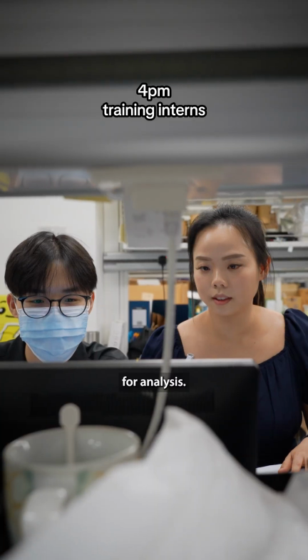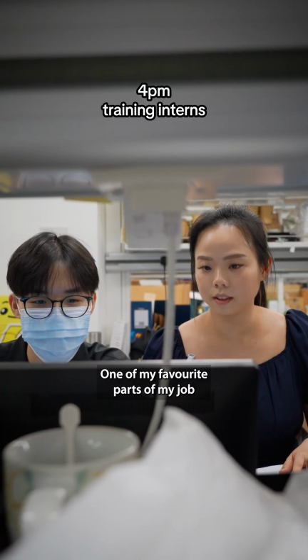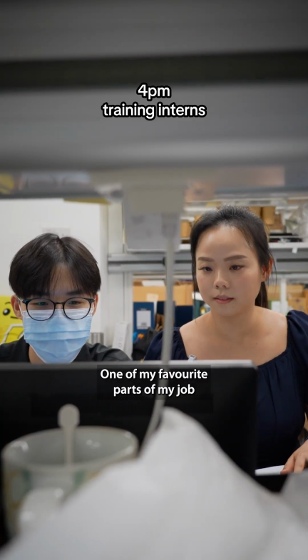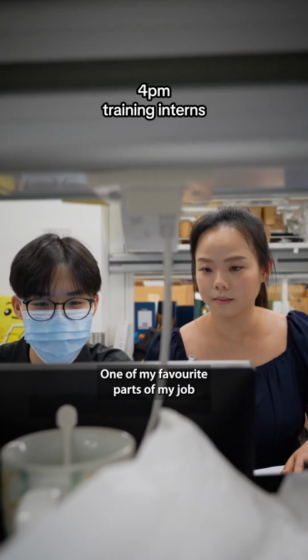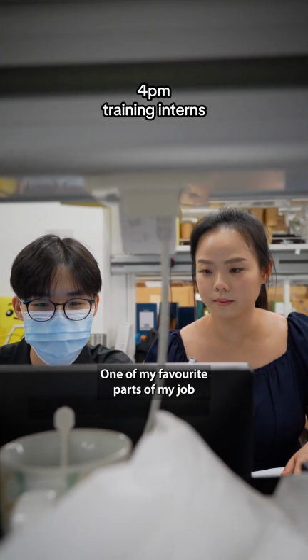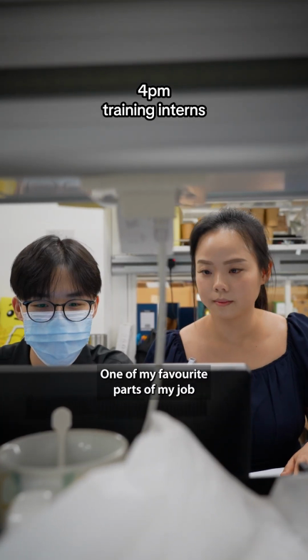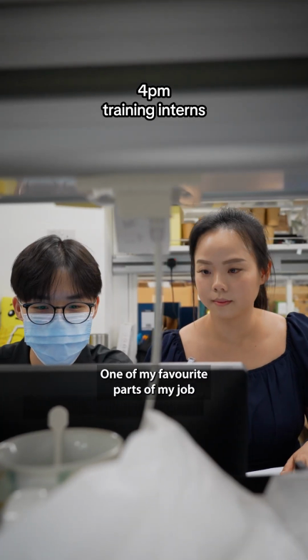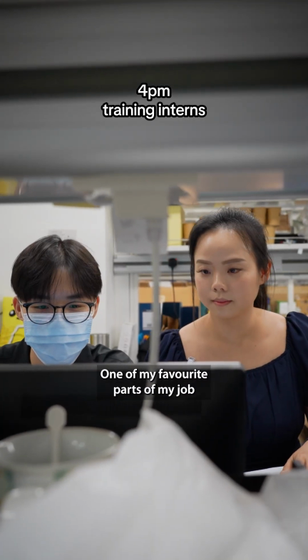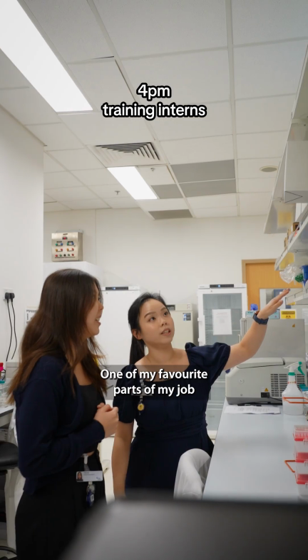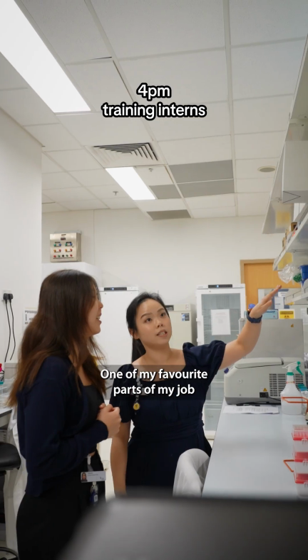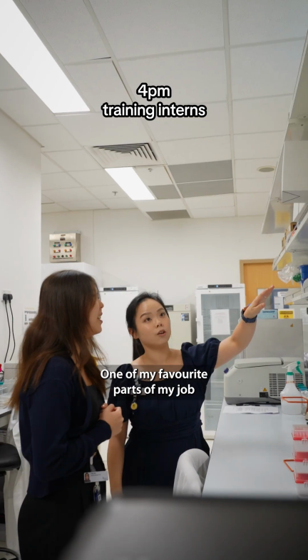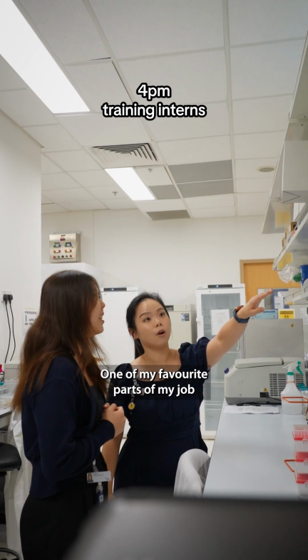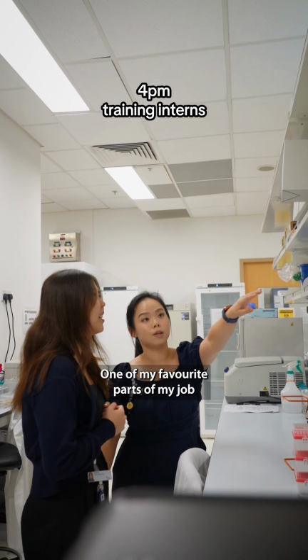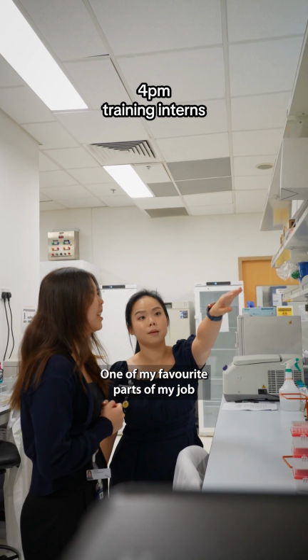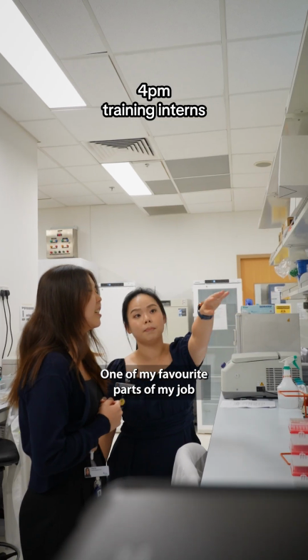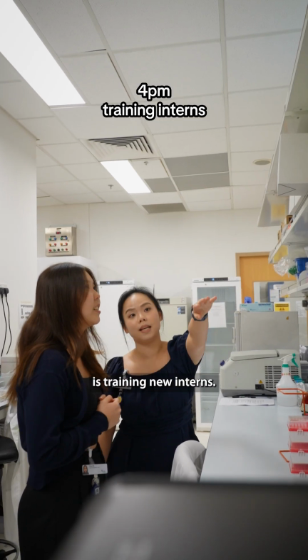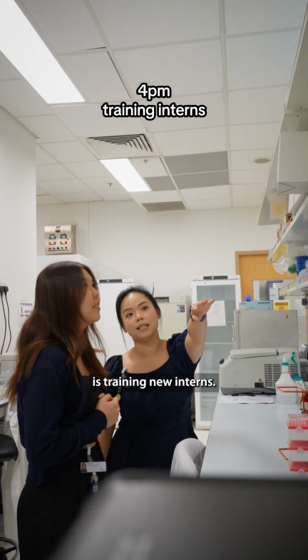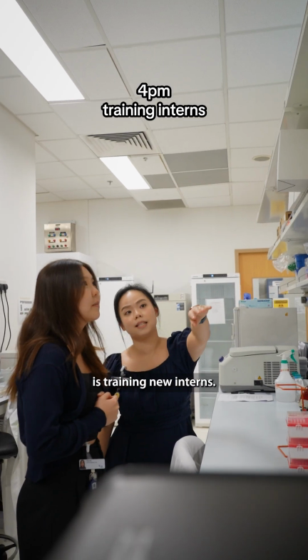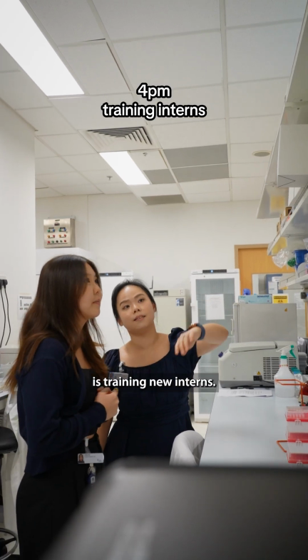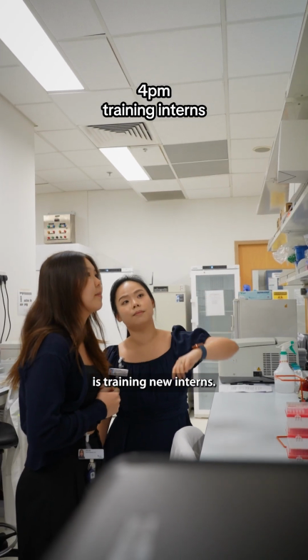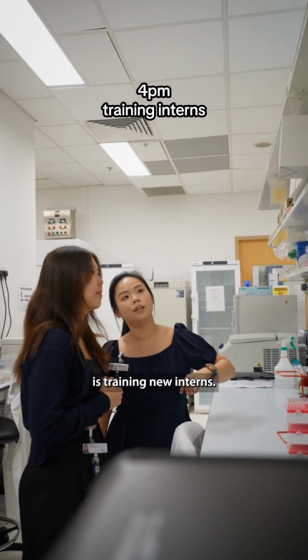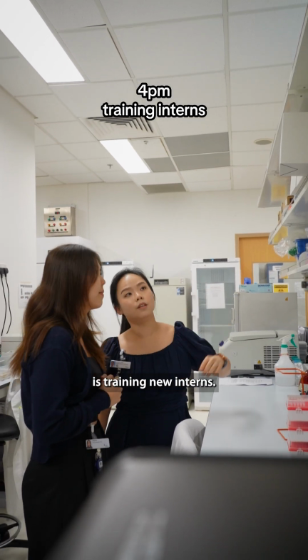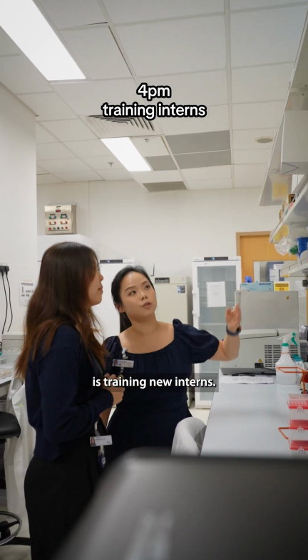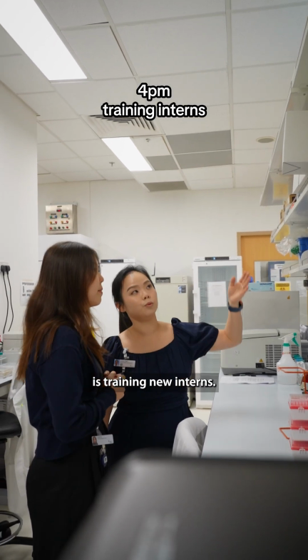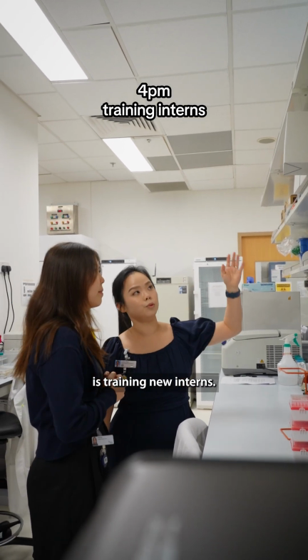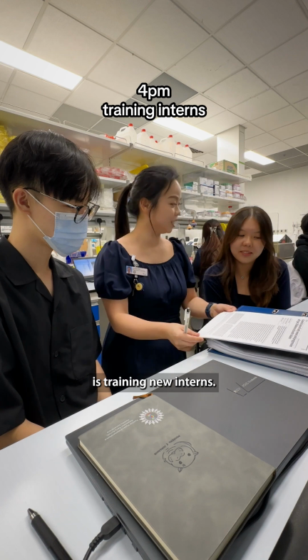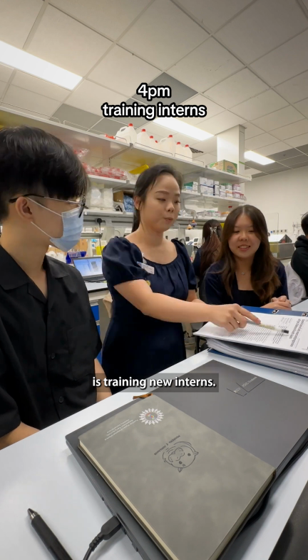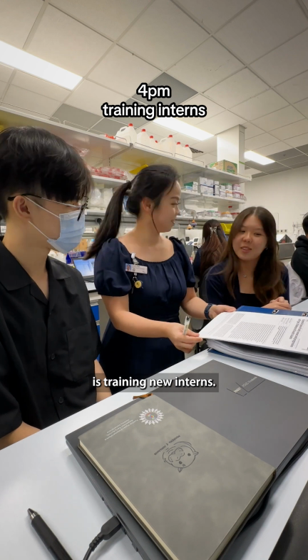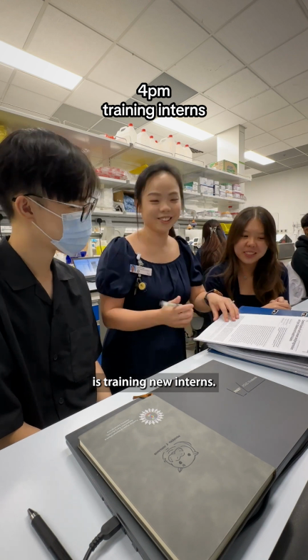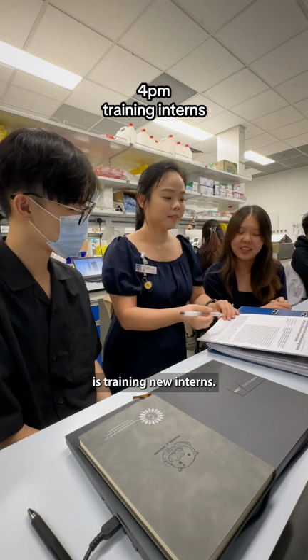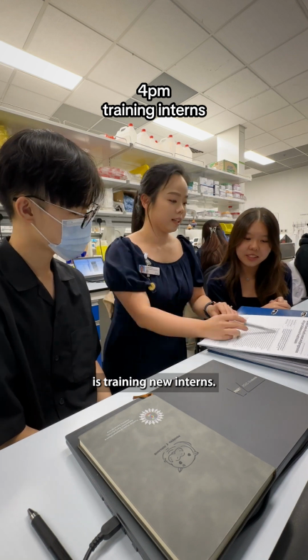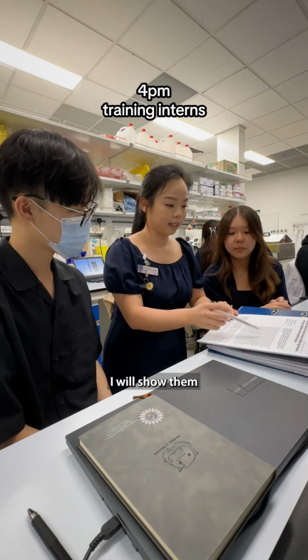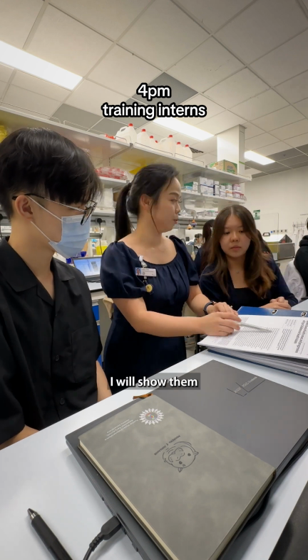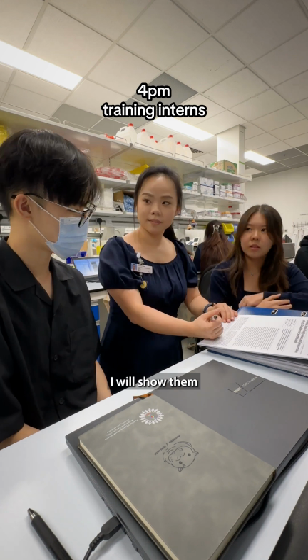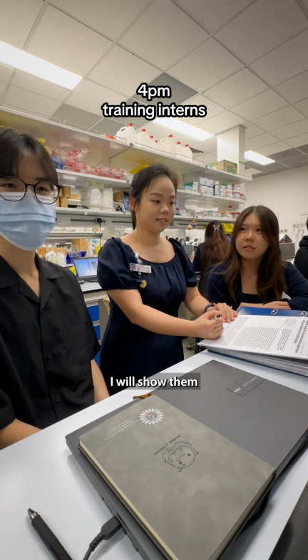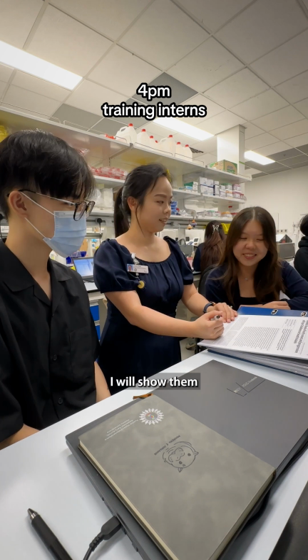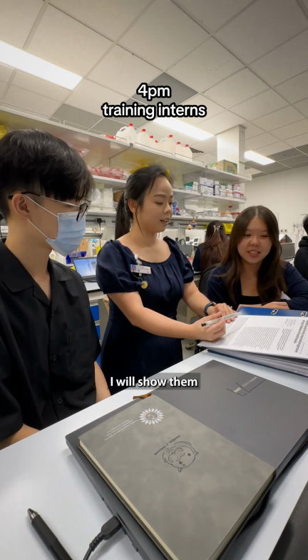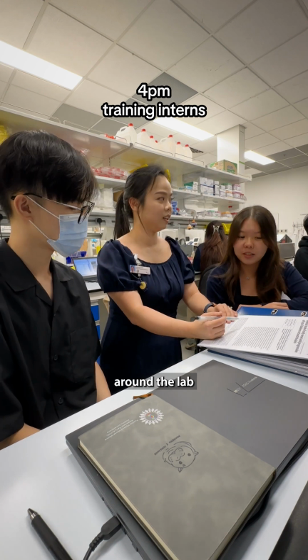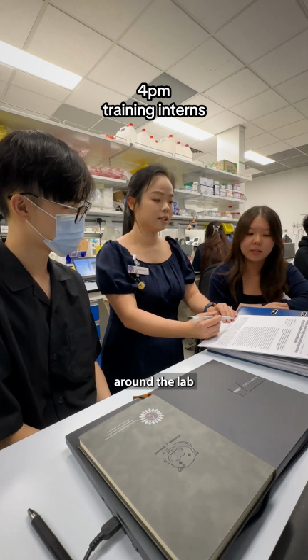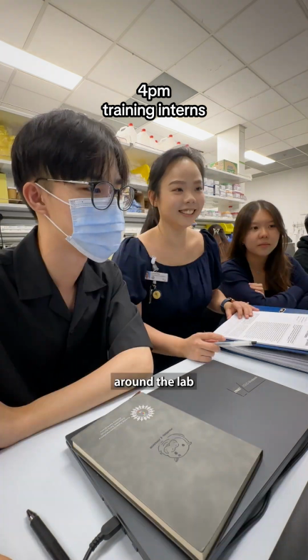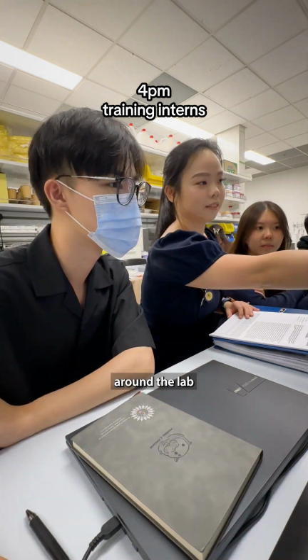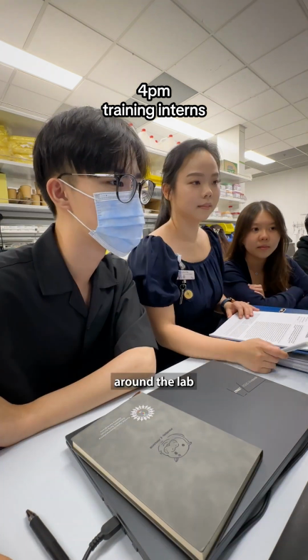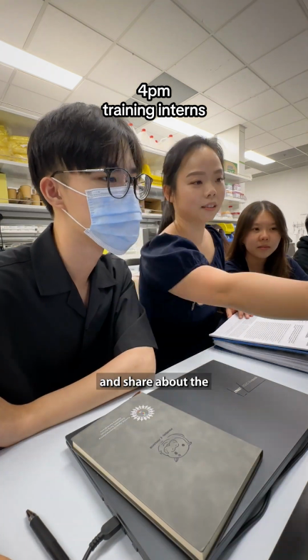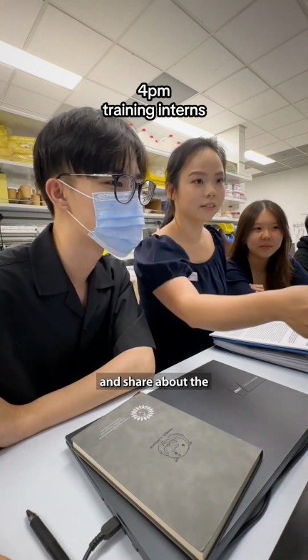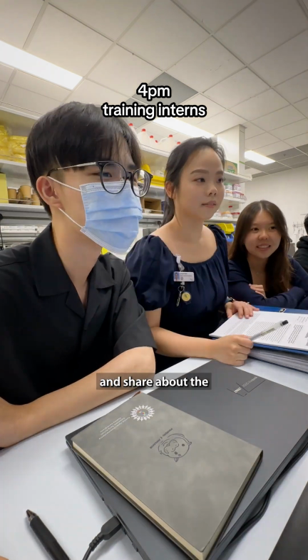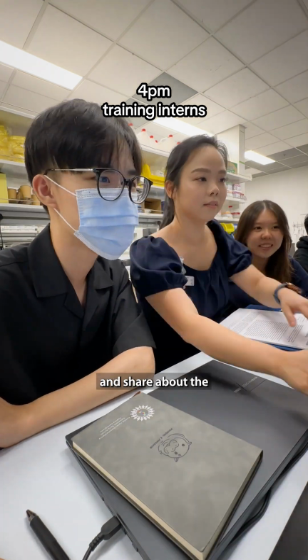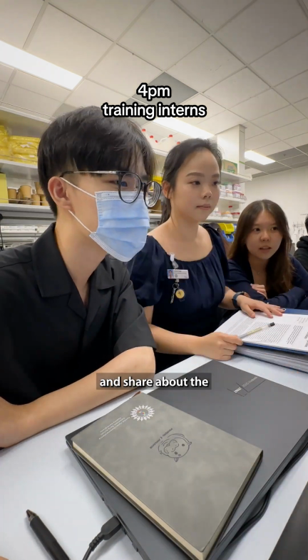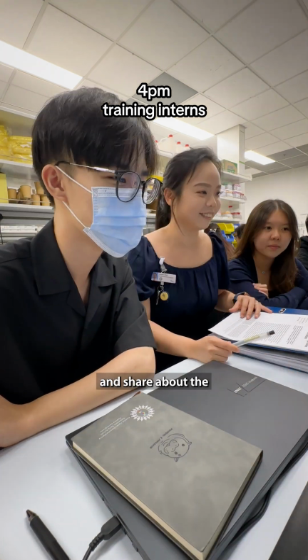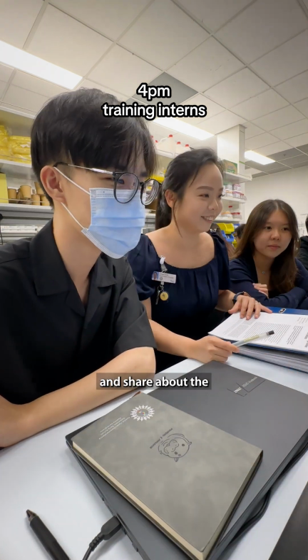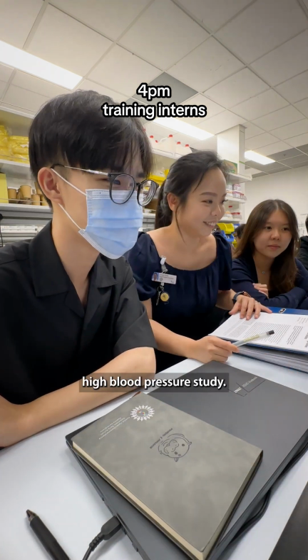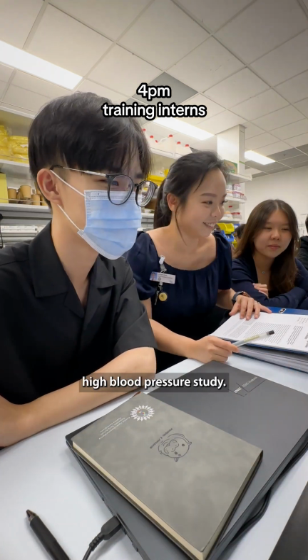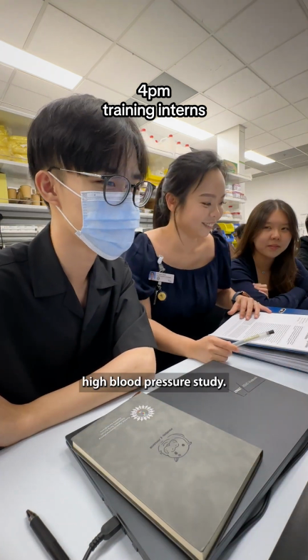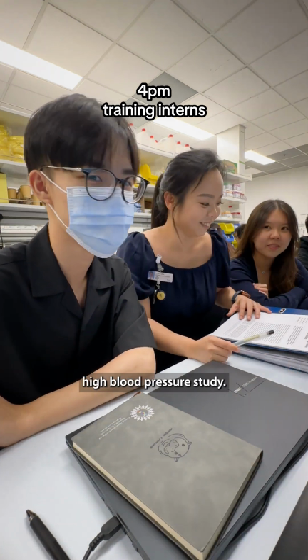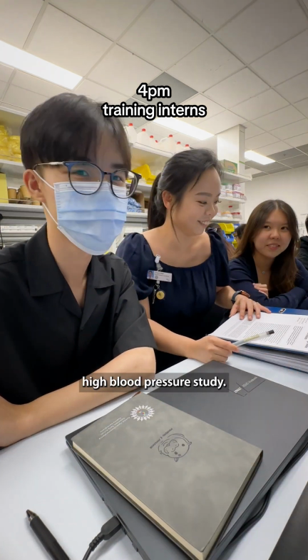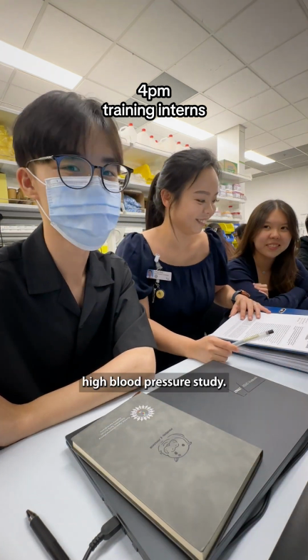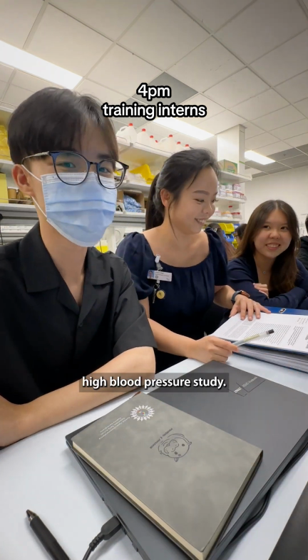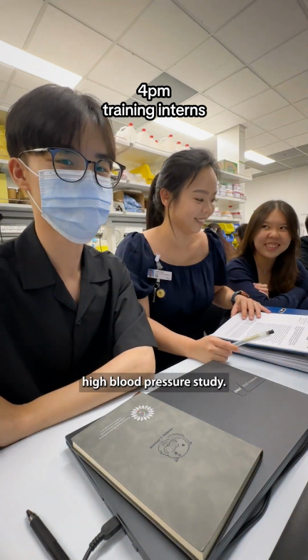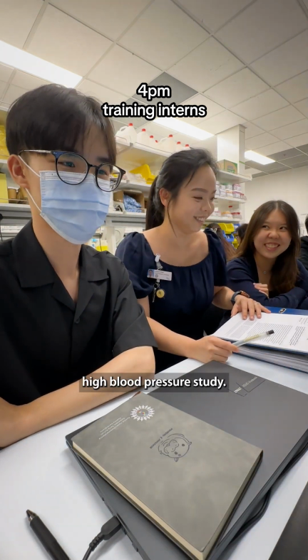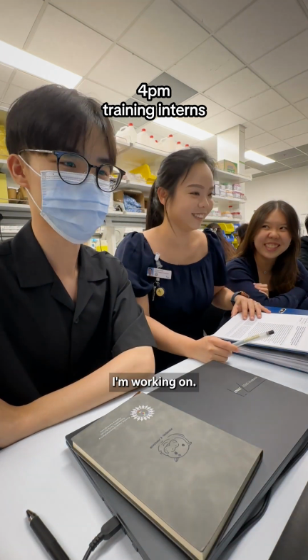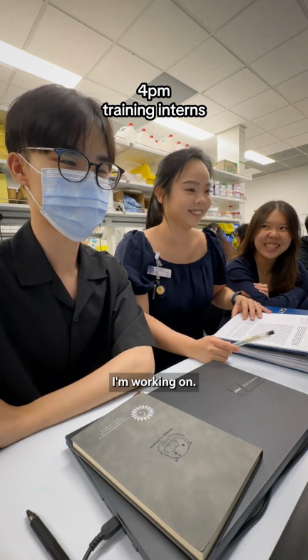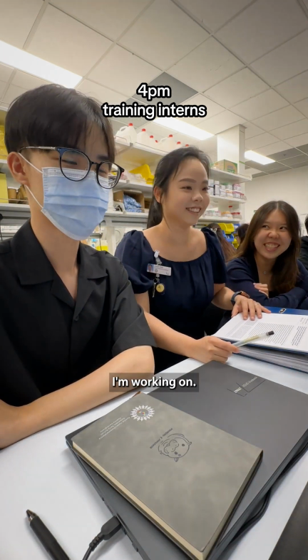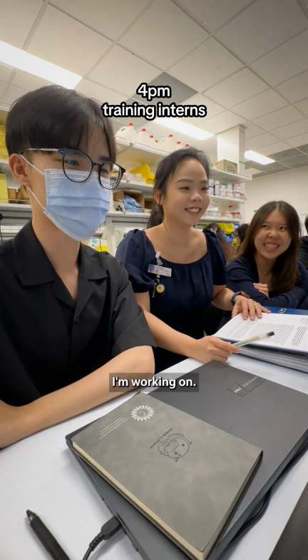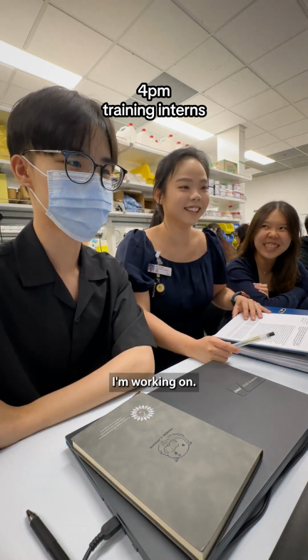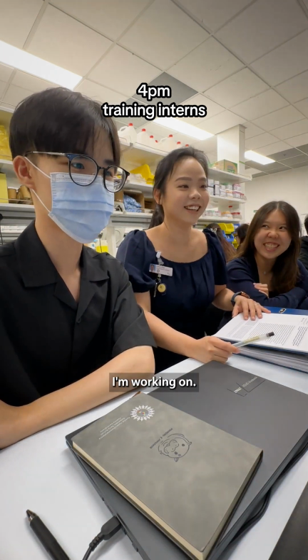One of my favourite parts of my job is training new interns. I will show them around the lab and share about the high blood pressure study I'm working on.